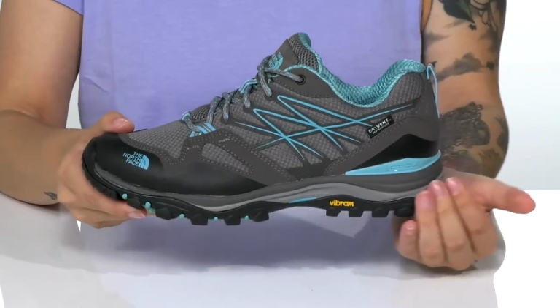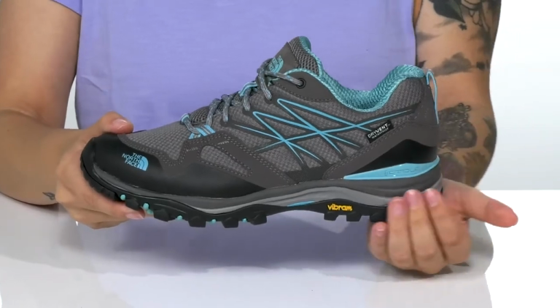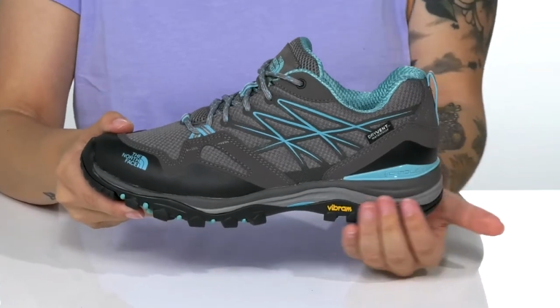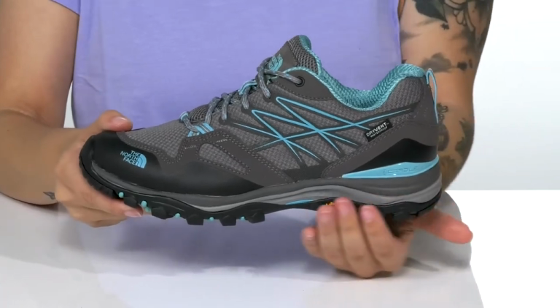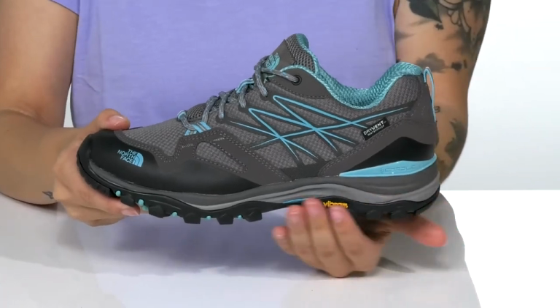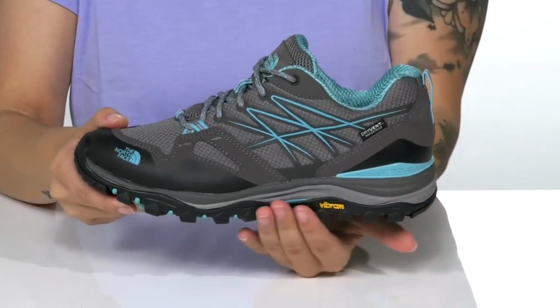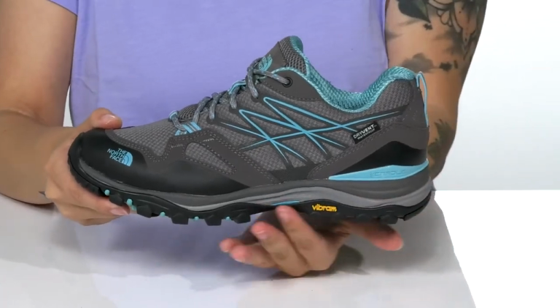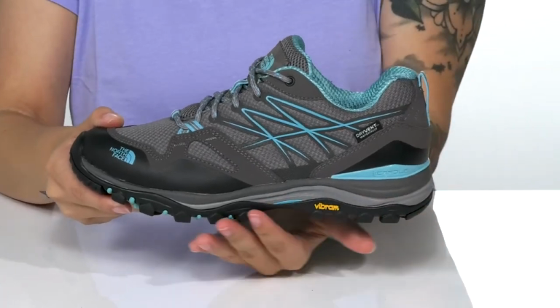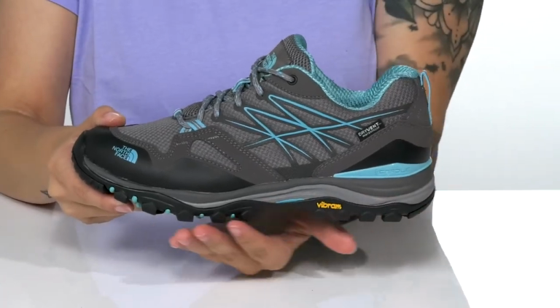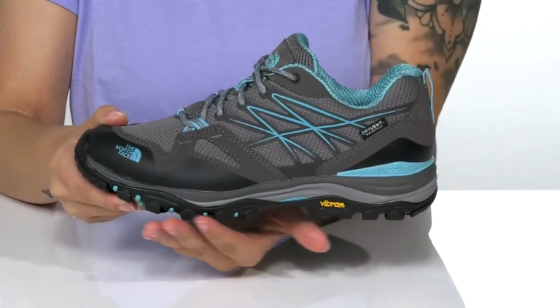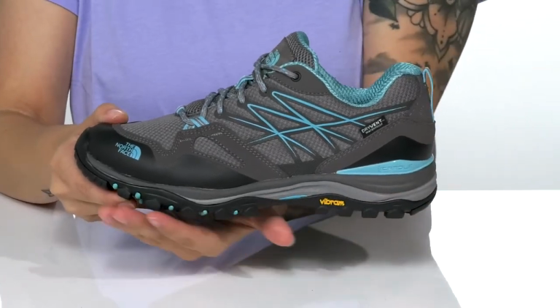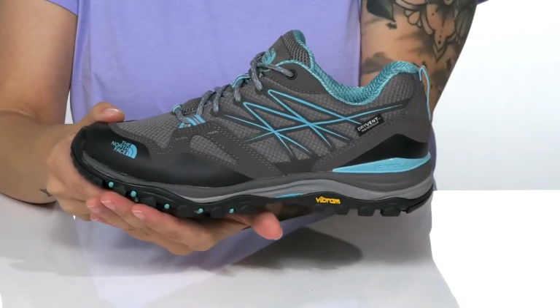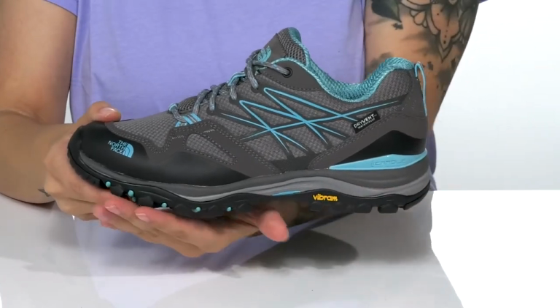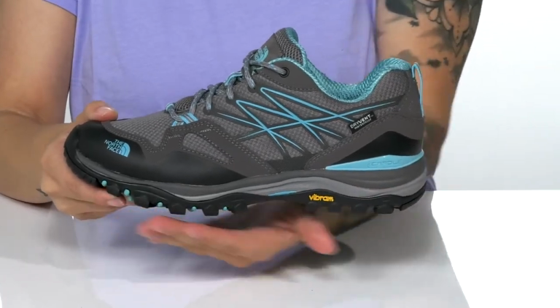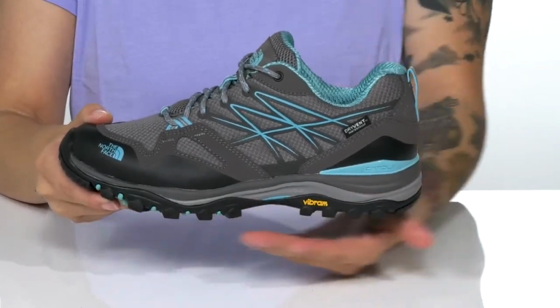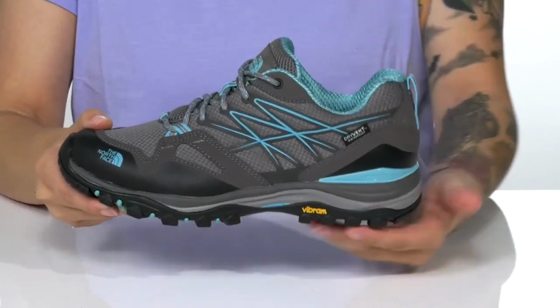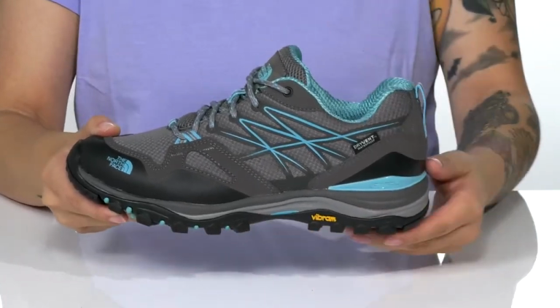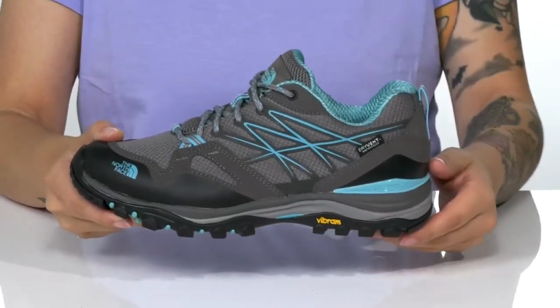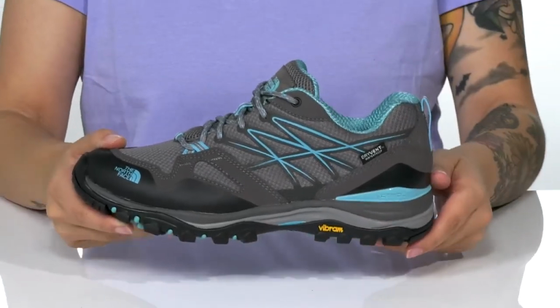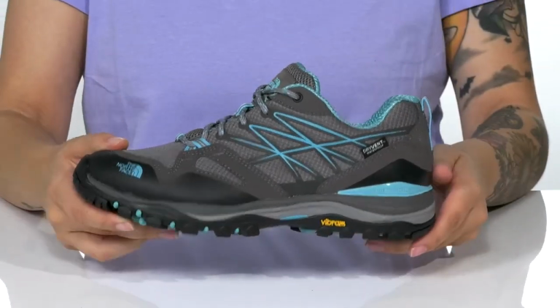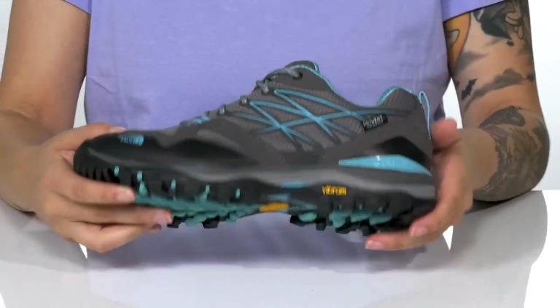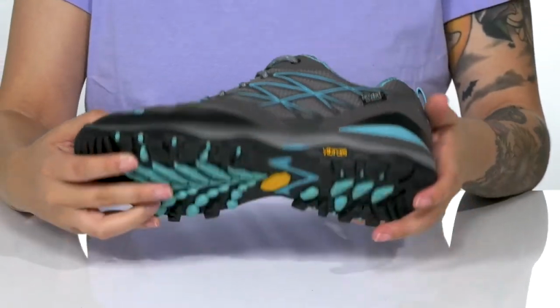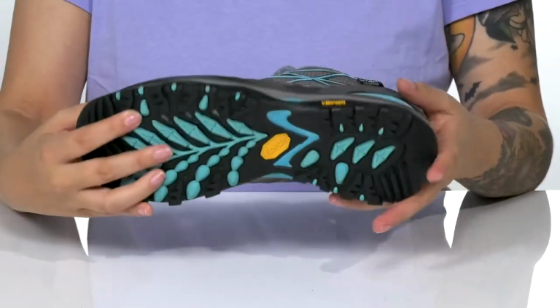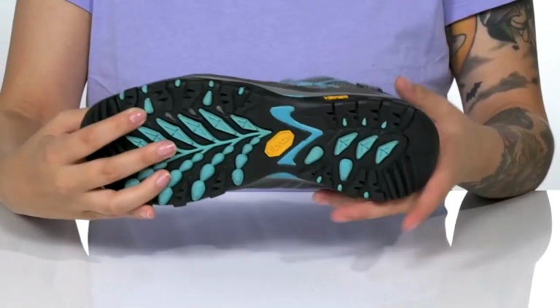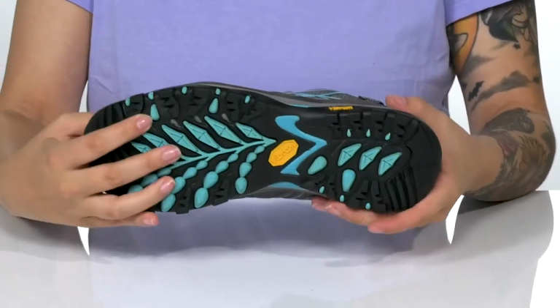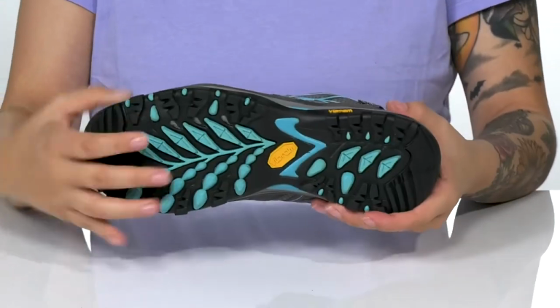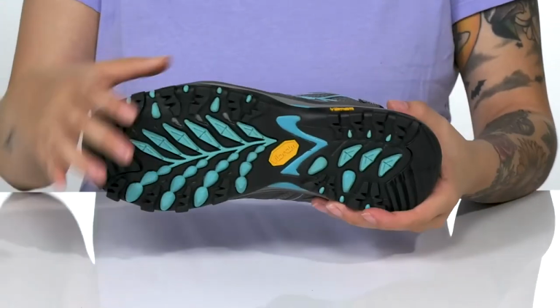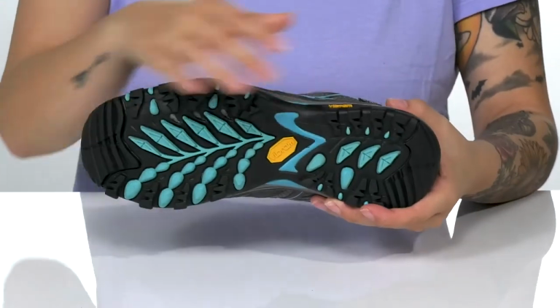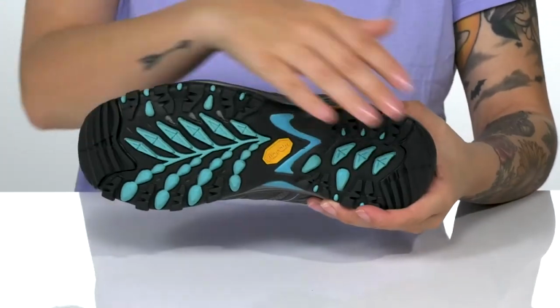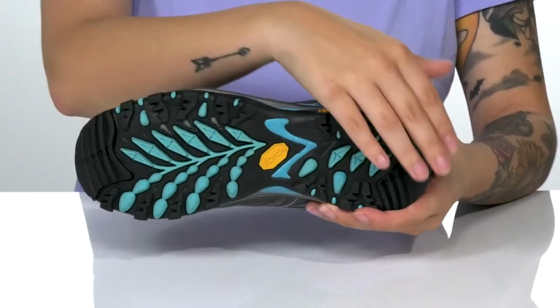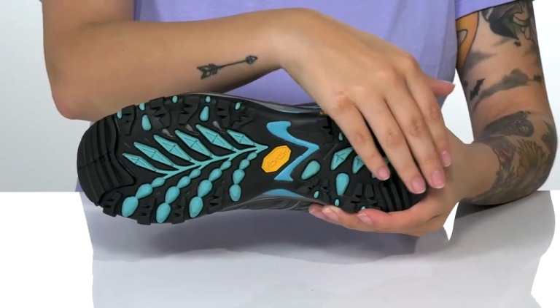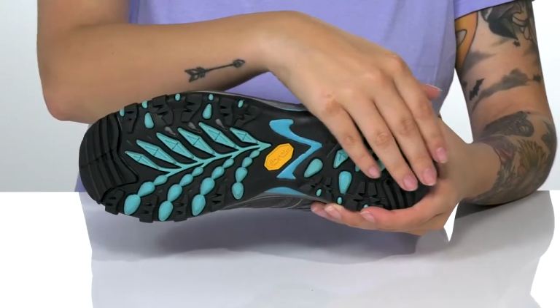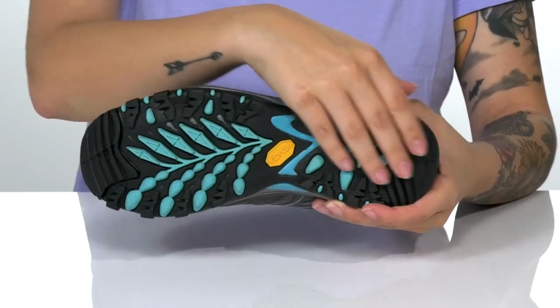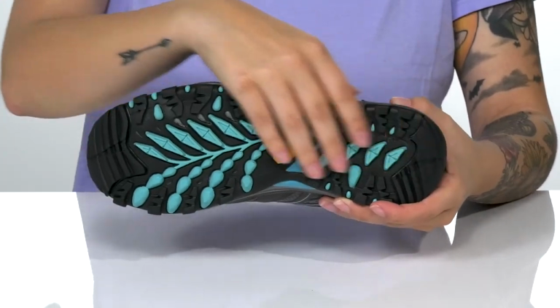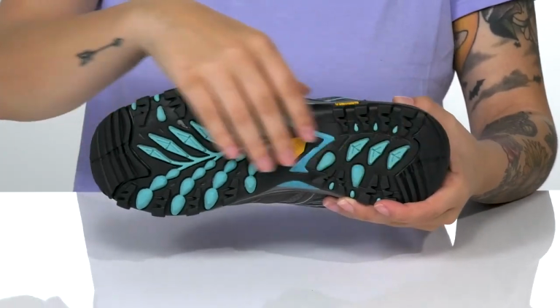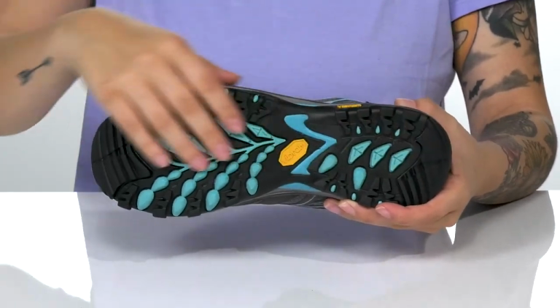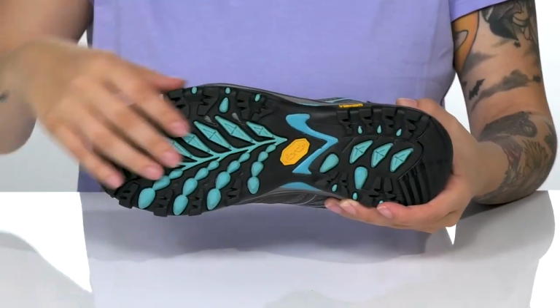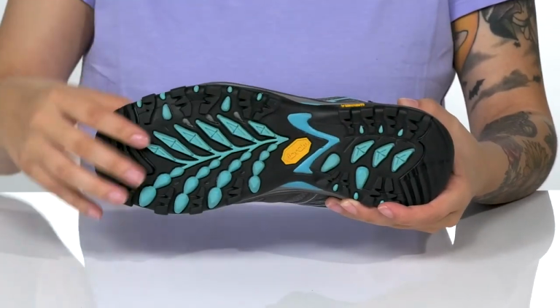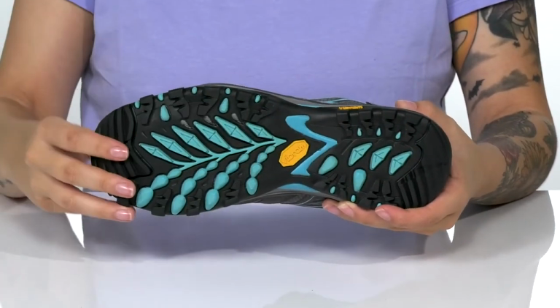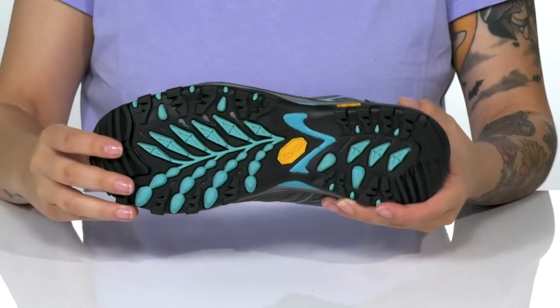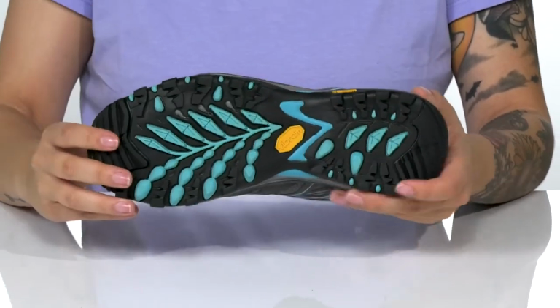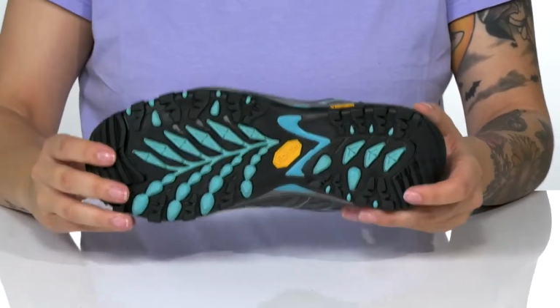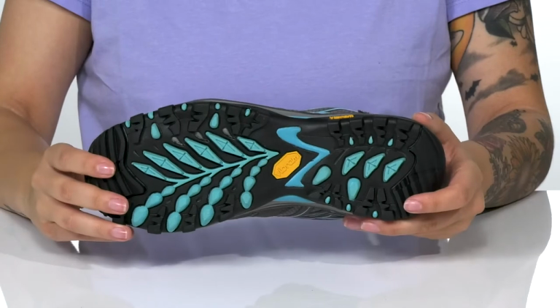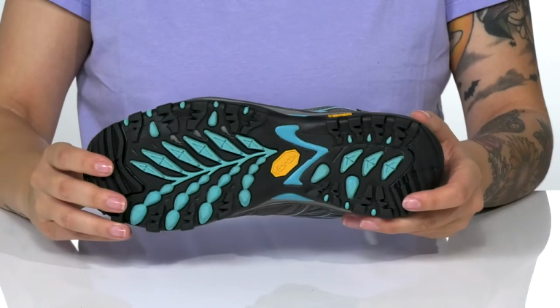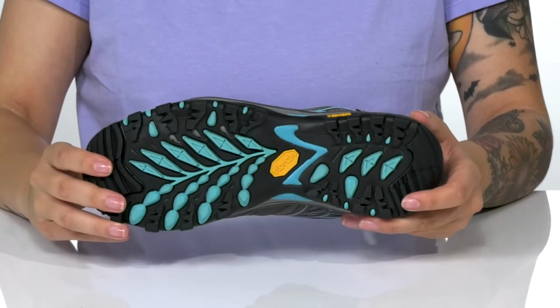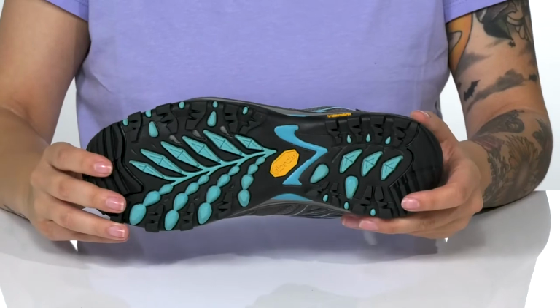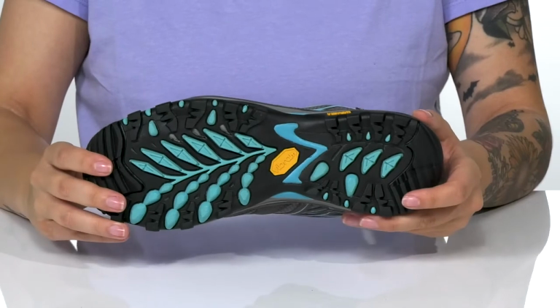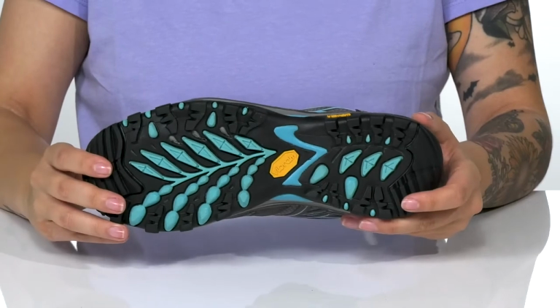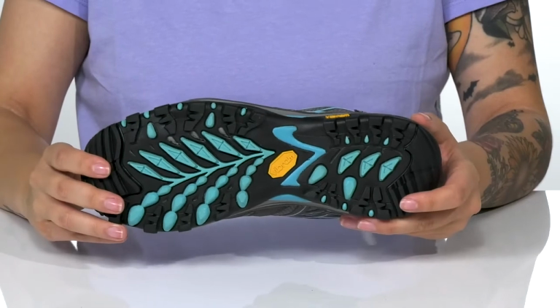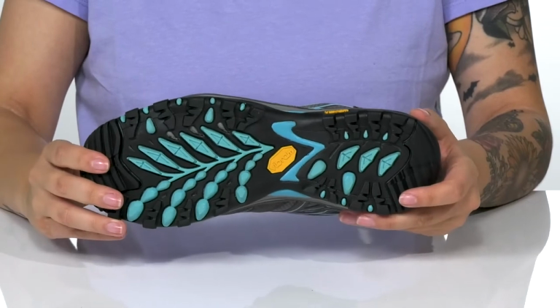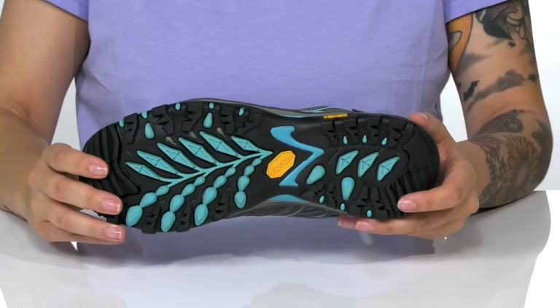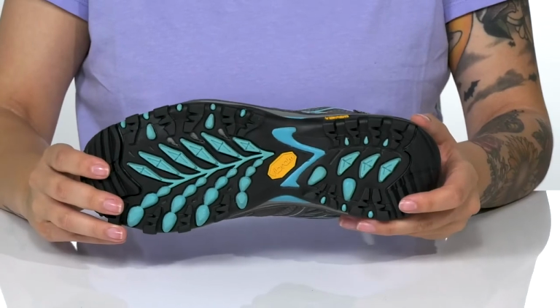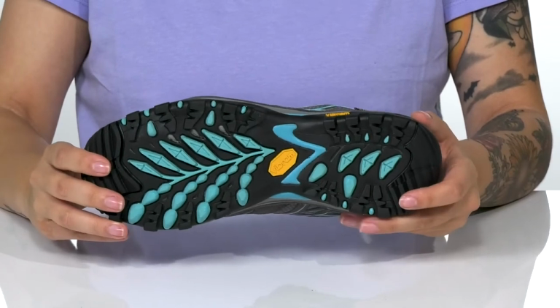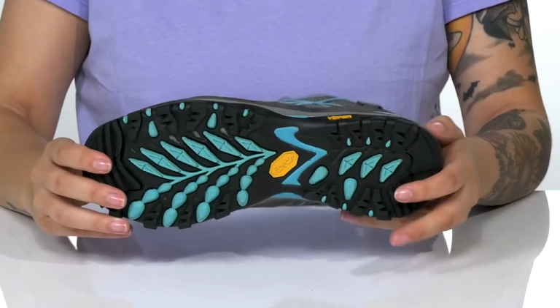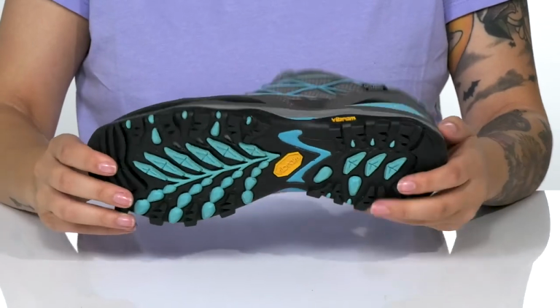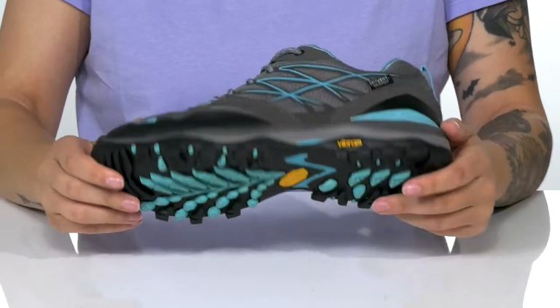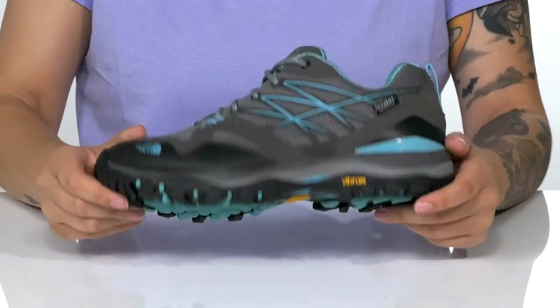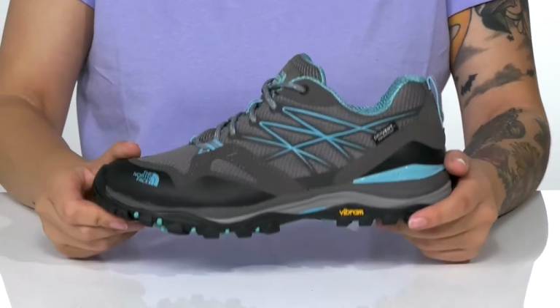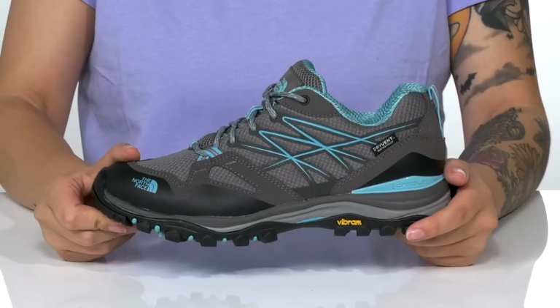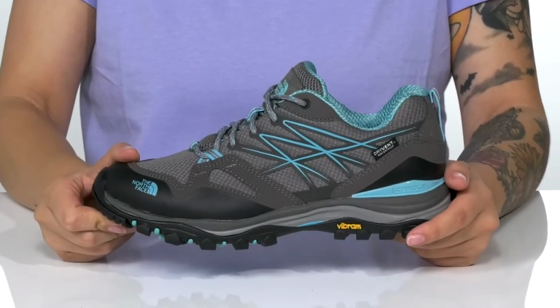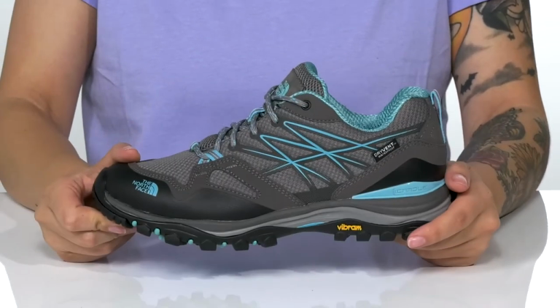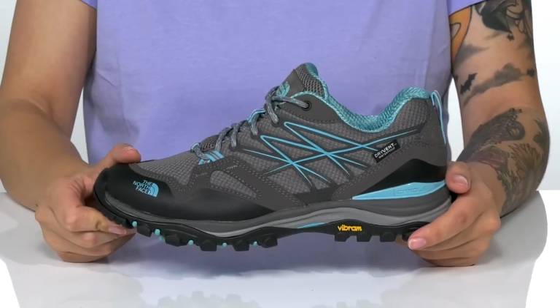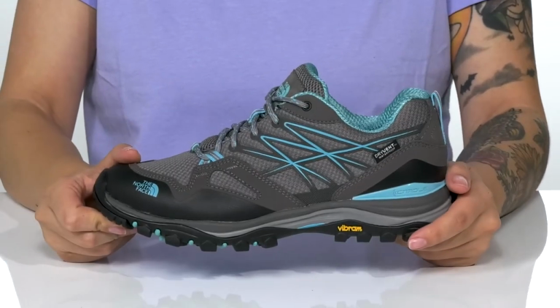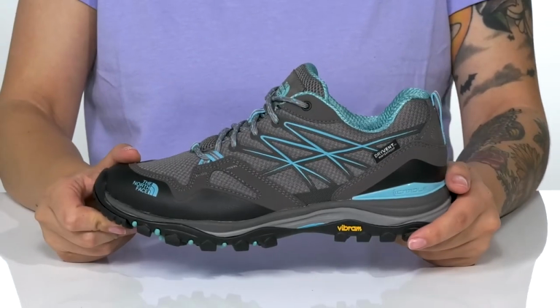The EVA midsole features a mid-foot shank, and underneath is a rubber outsole with a TPU cradle technology for added stability.